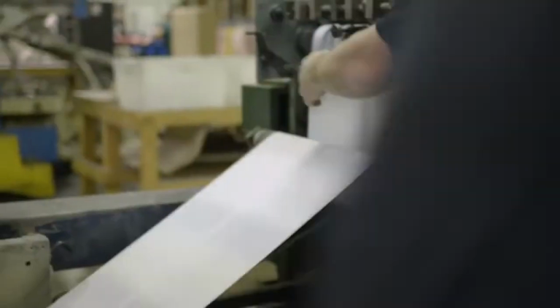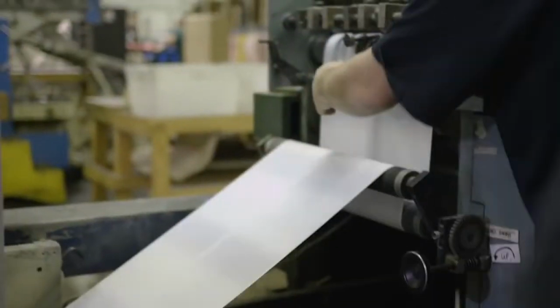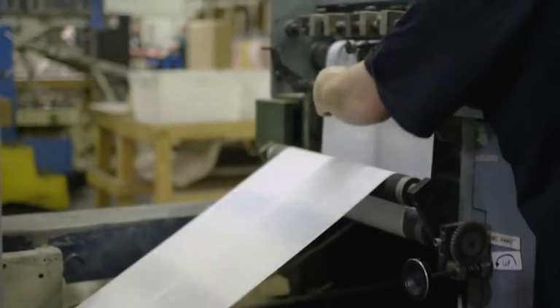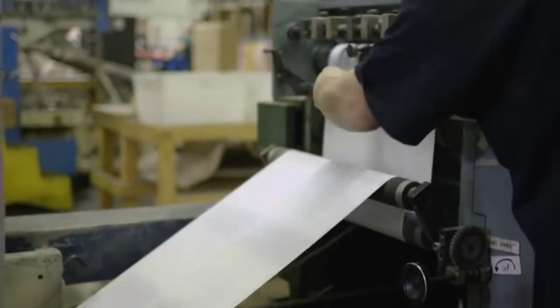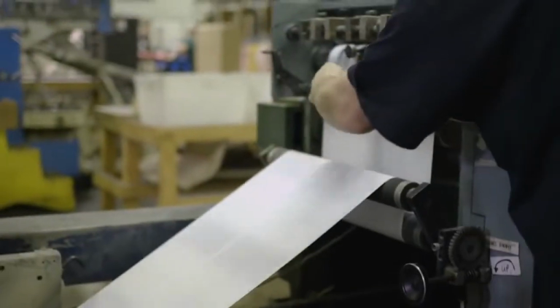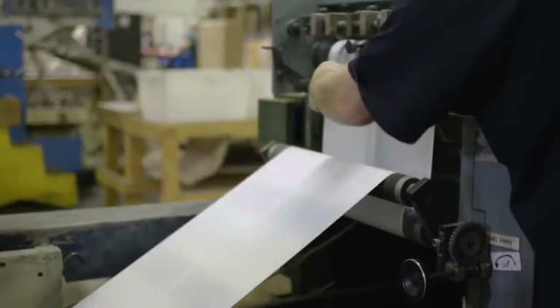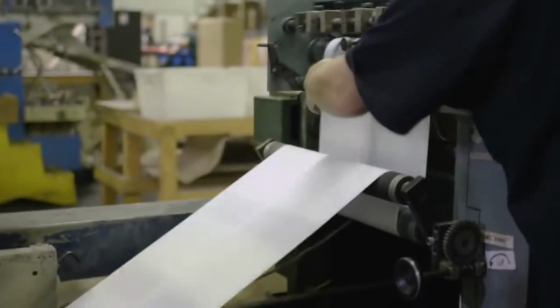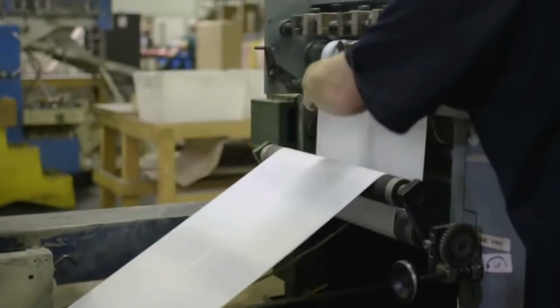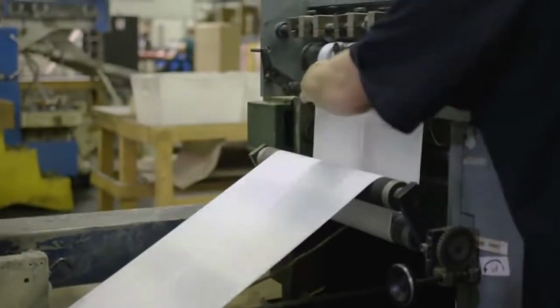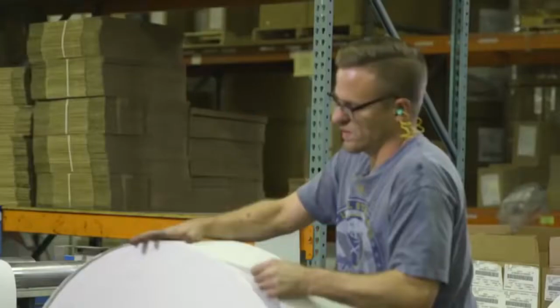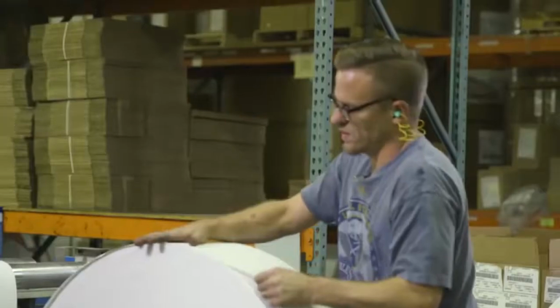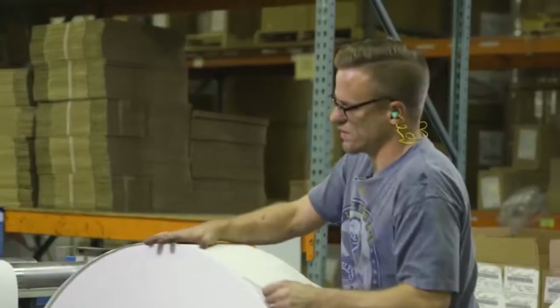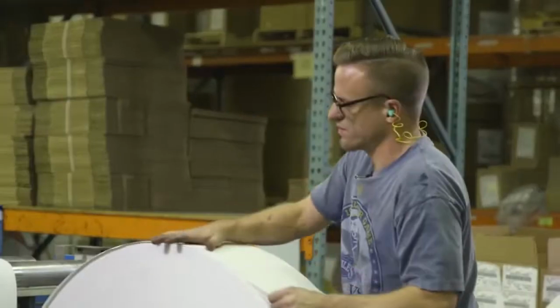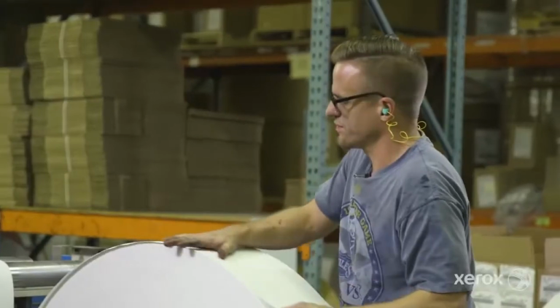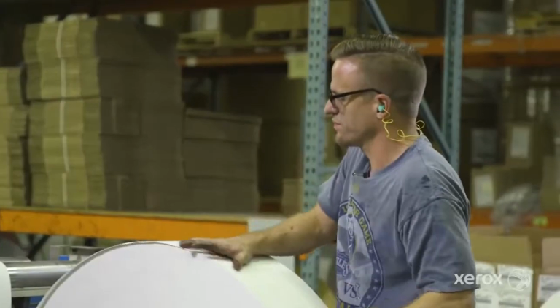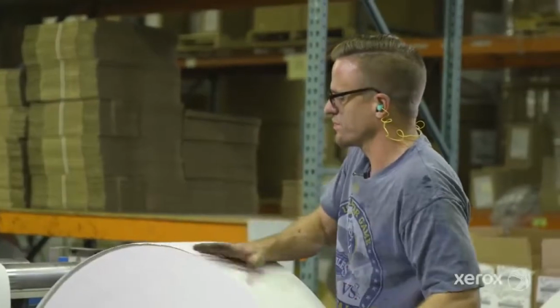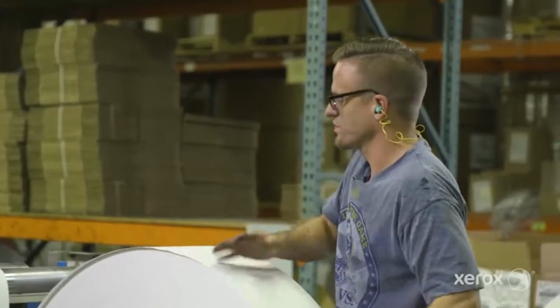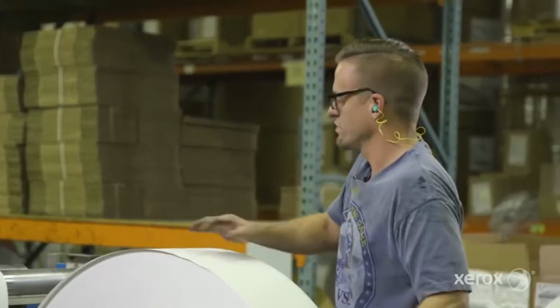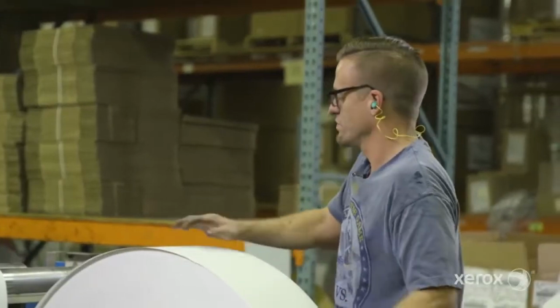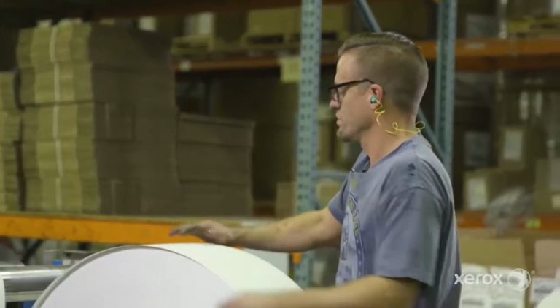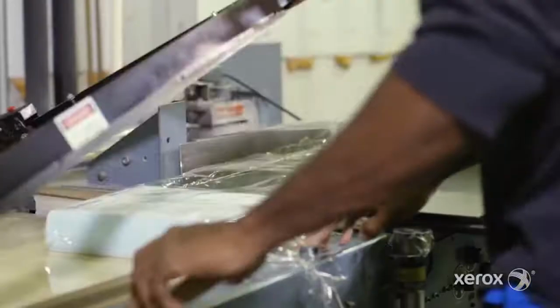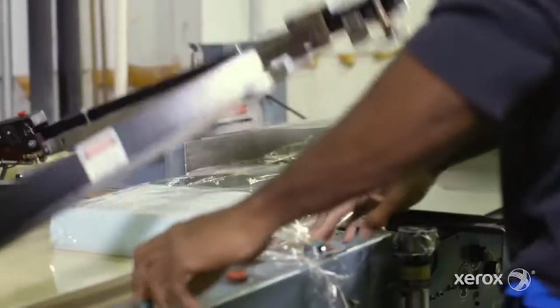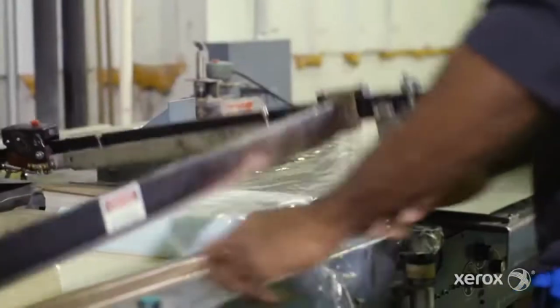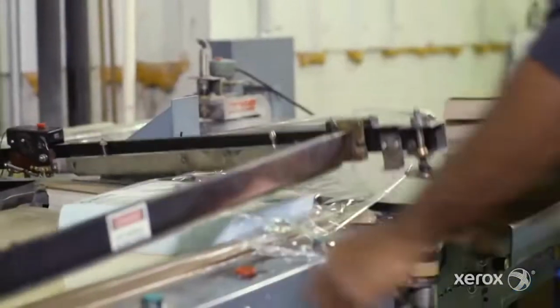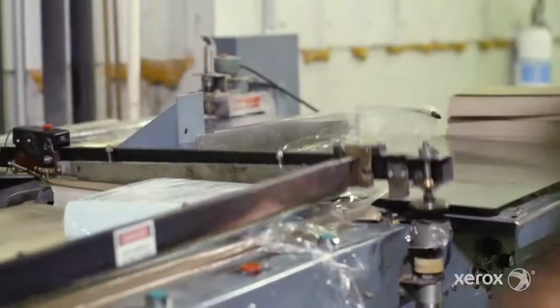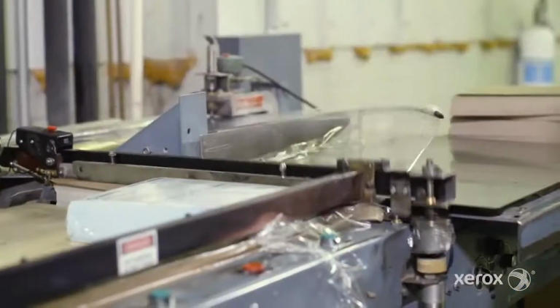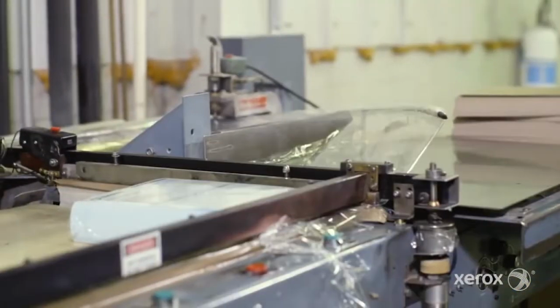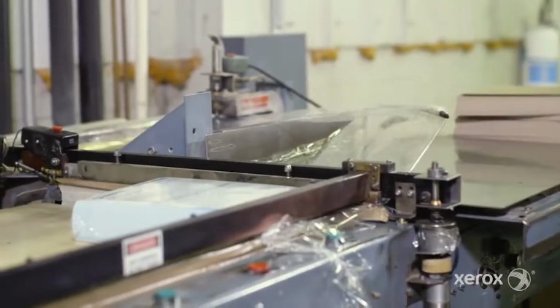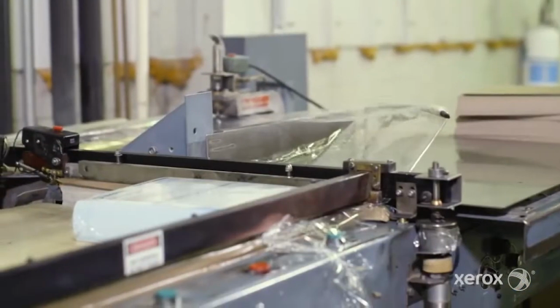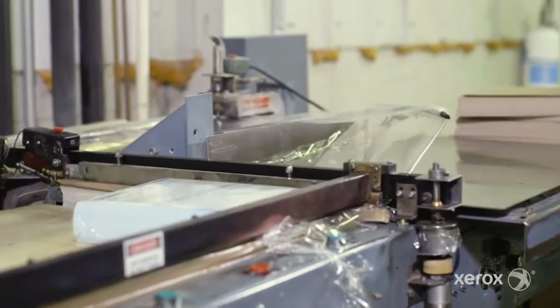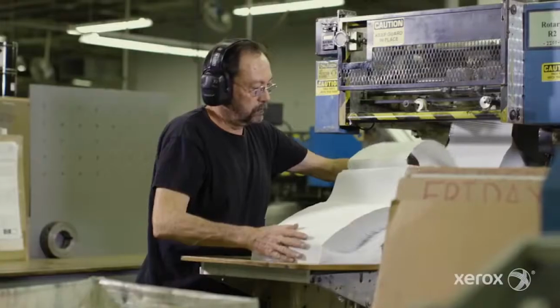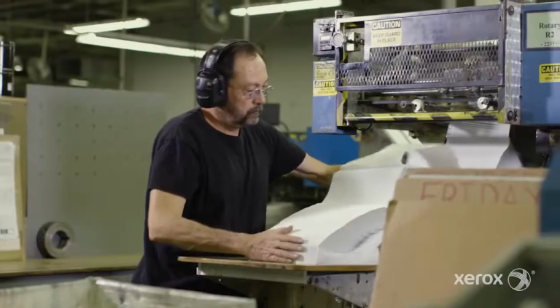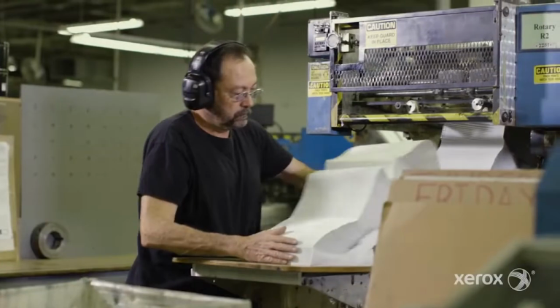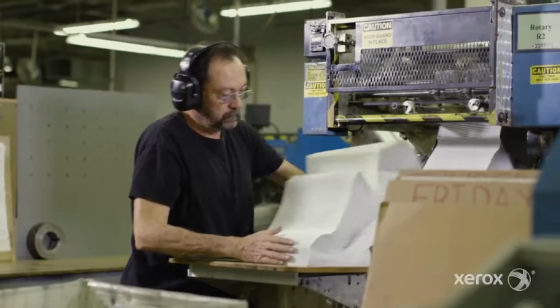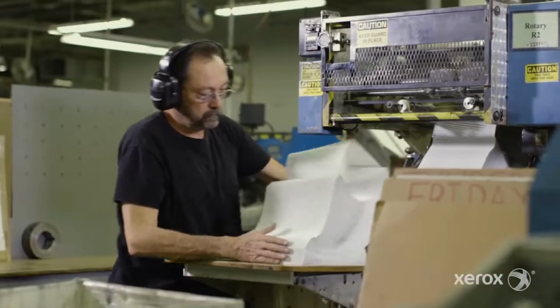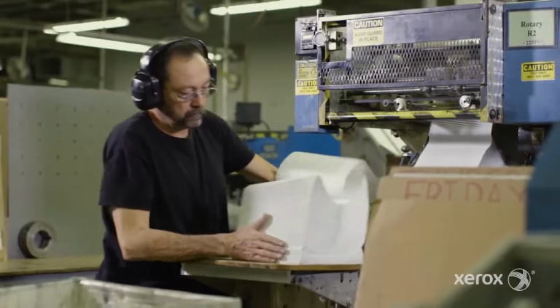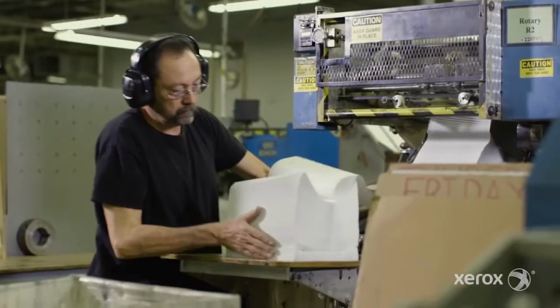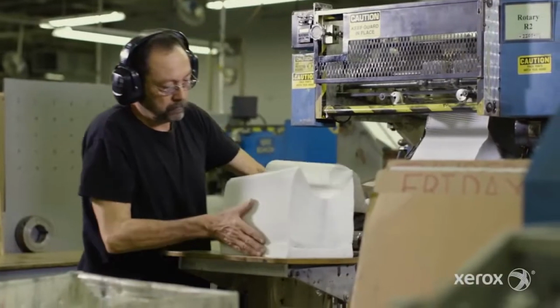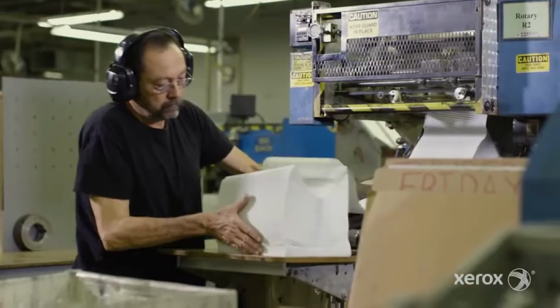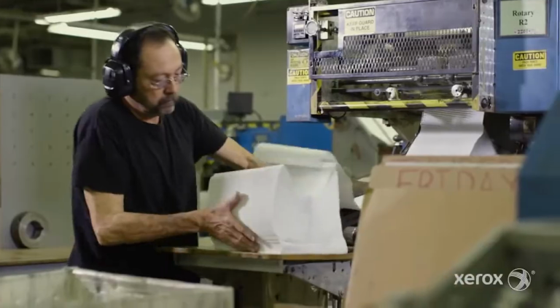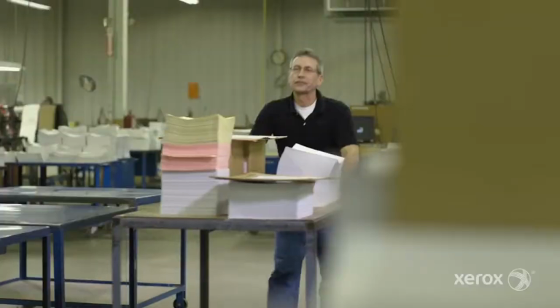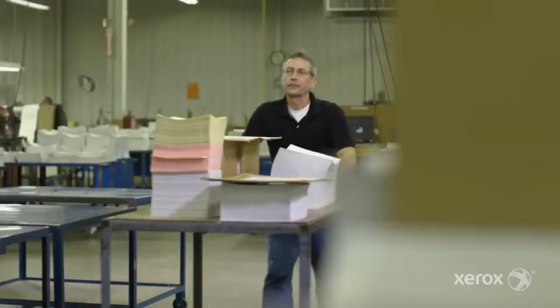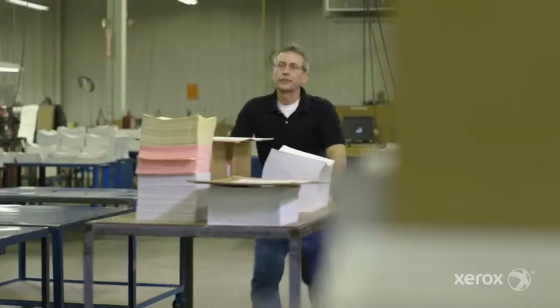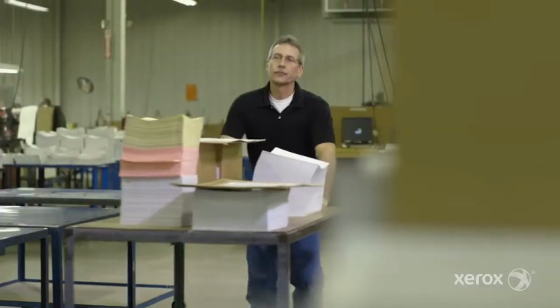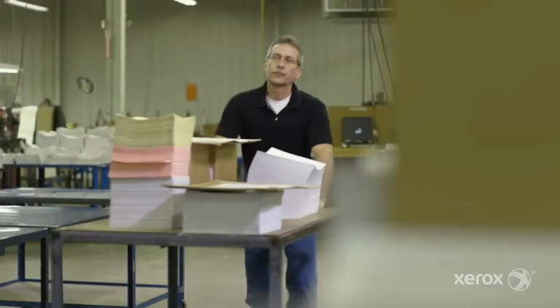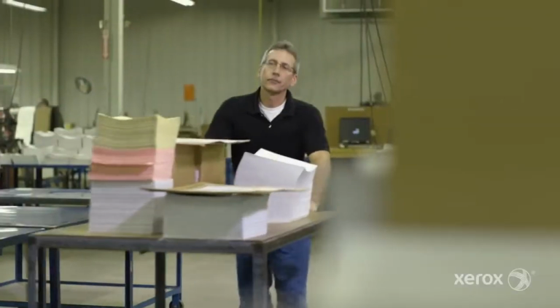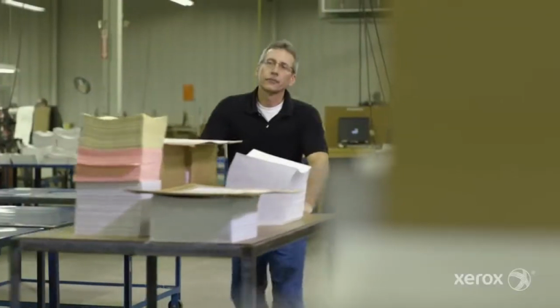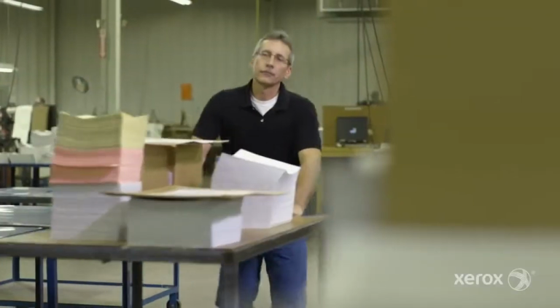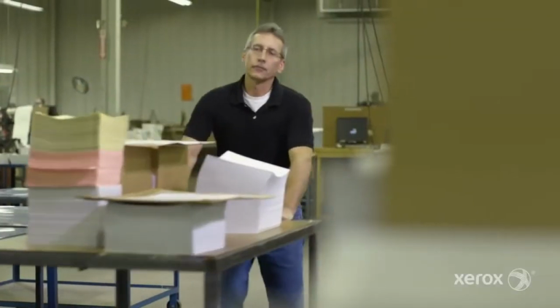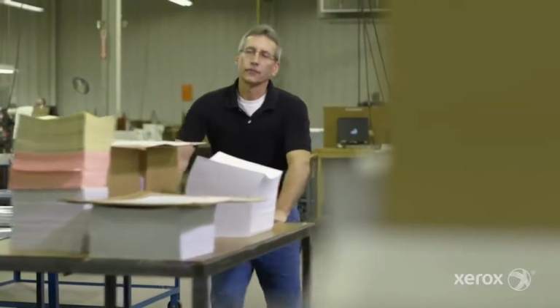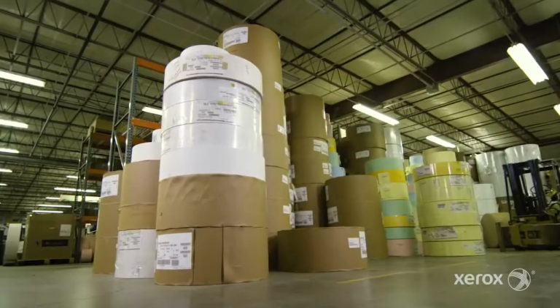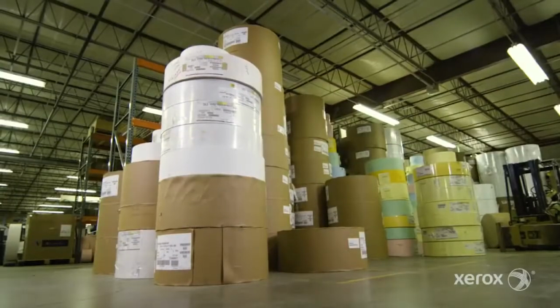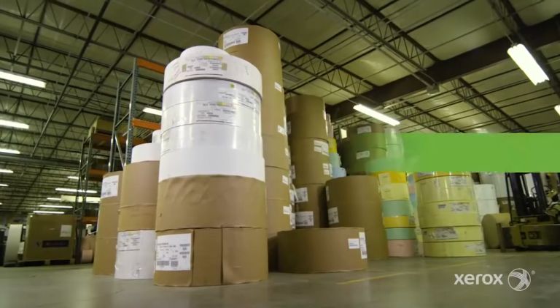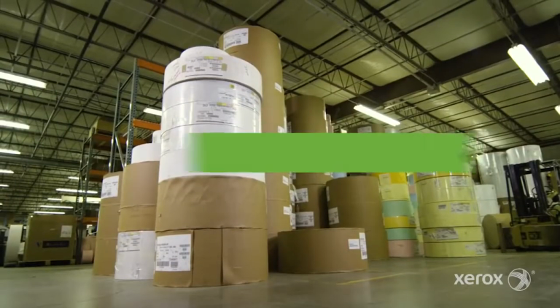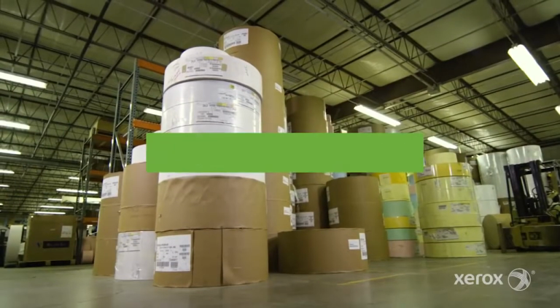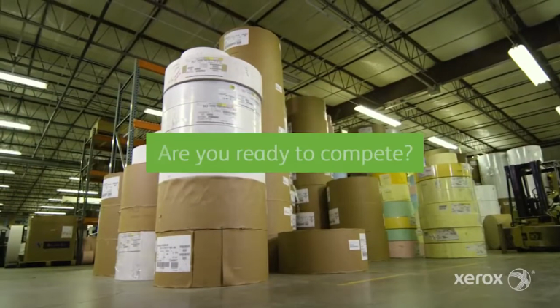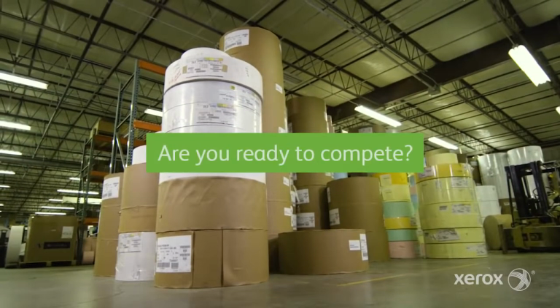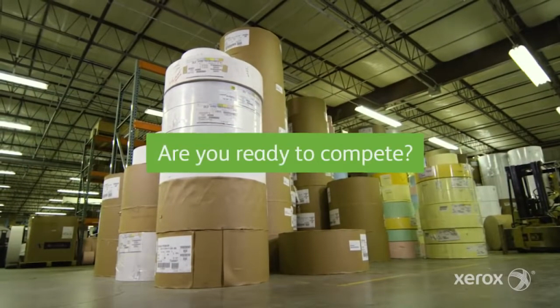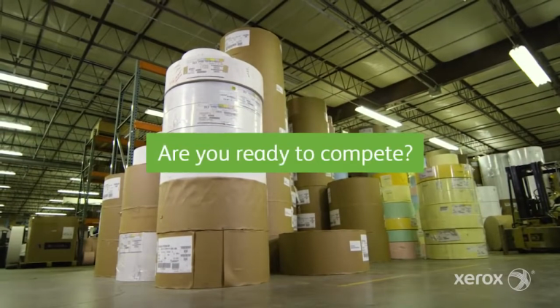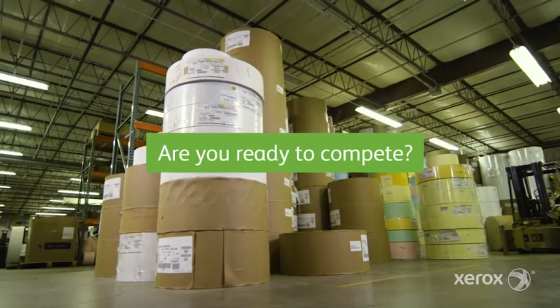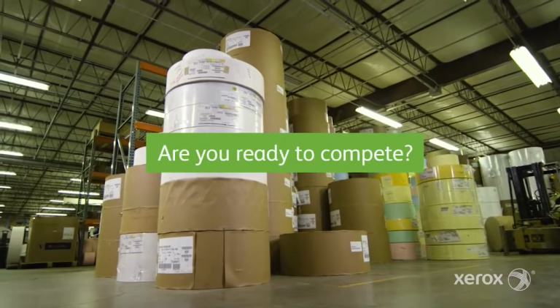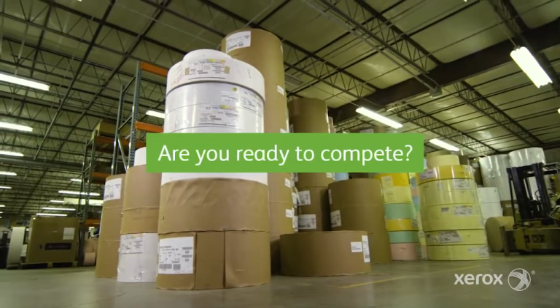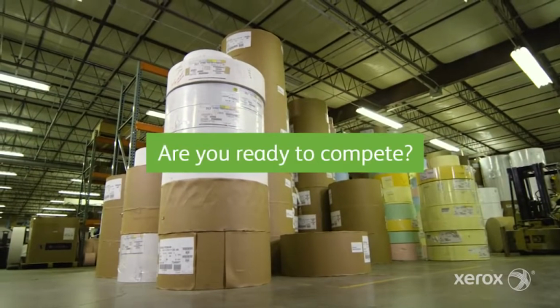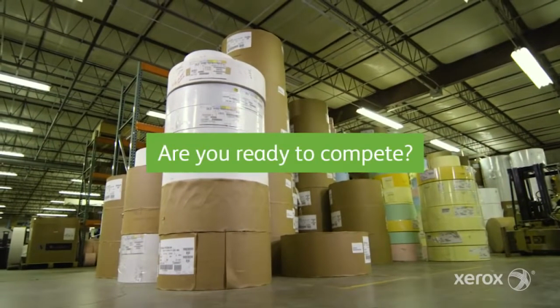The print industry is changing. Shorter runs, faster turnarounds, more job types. Are you ready to compete?